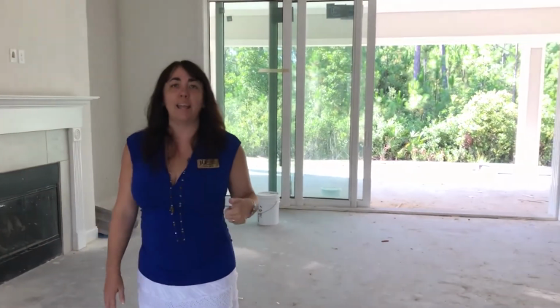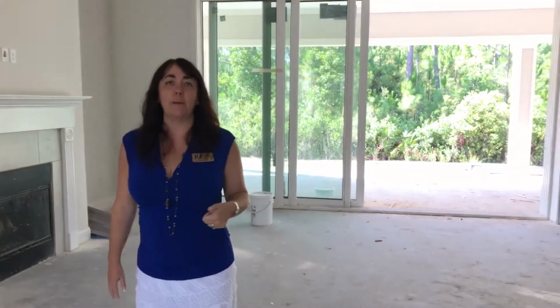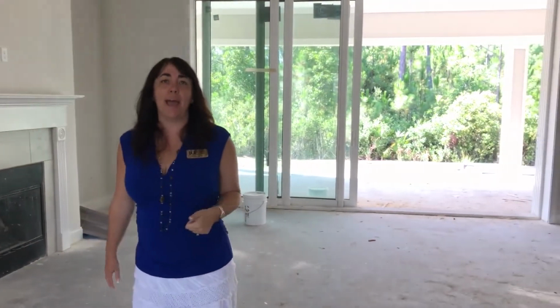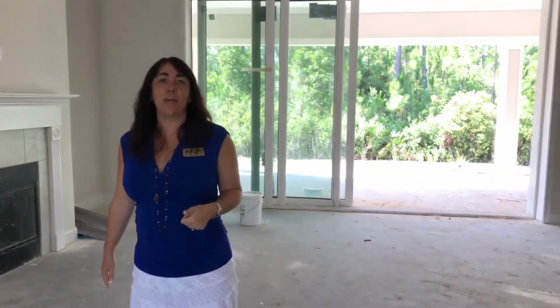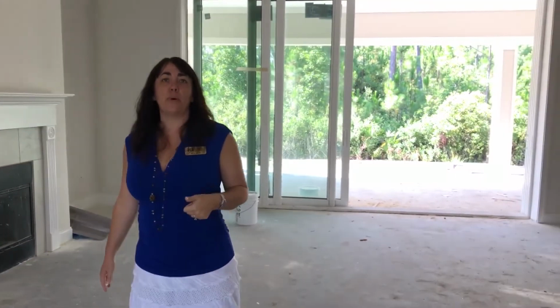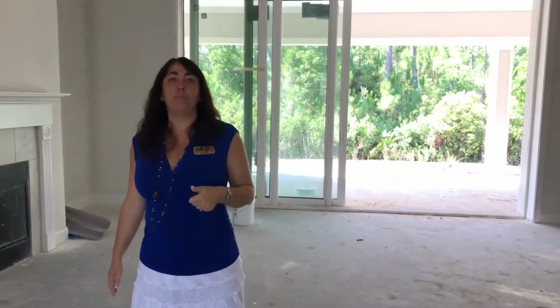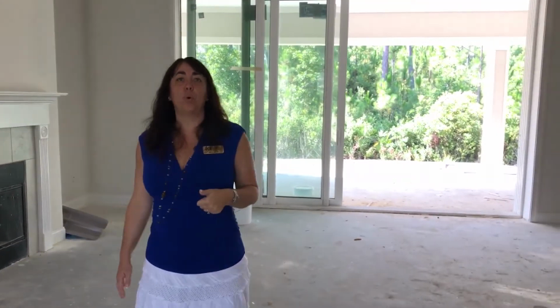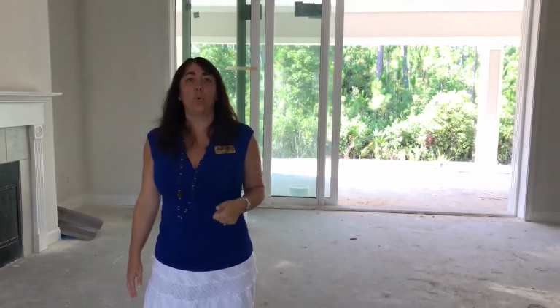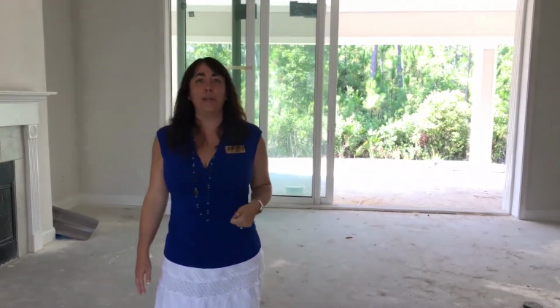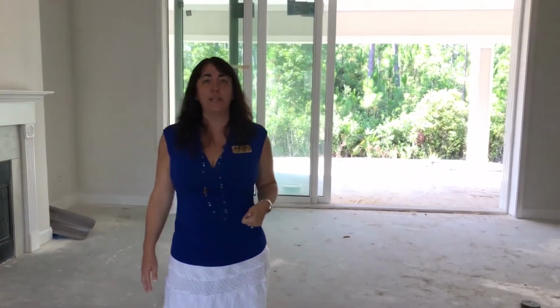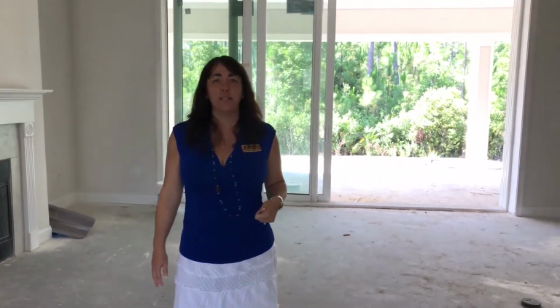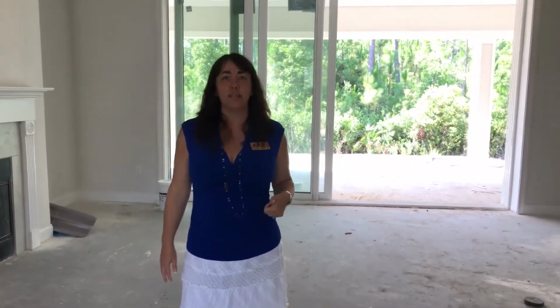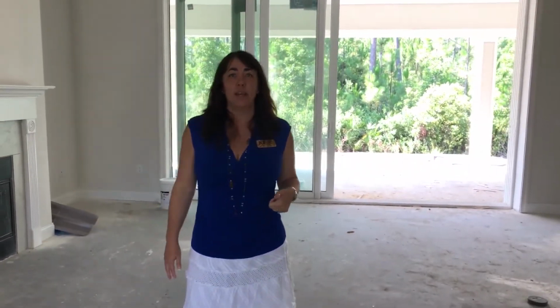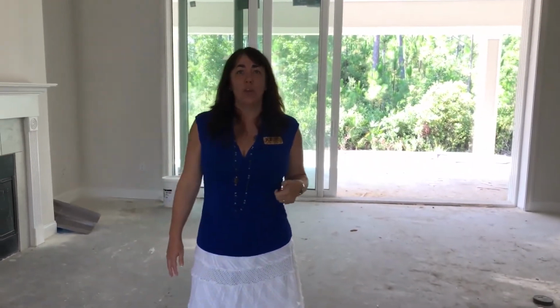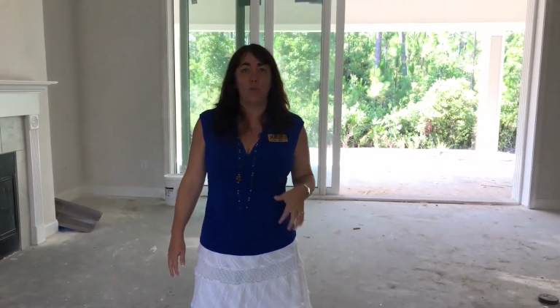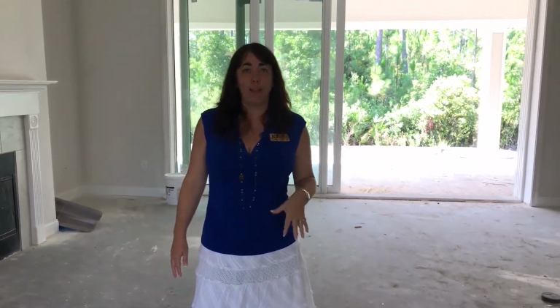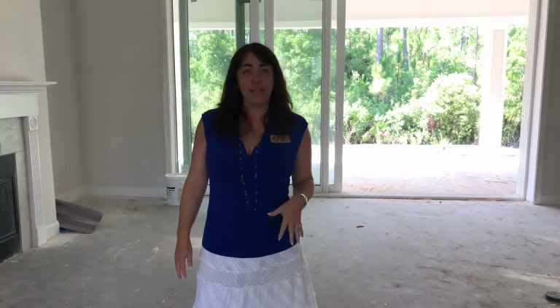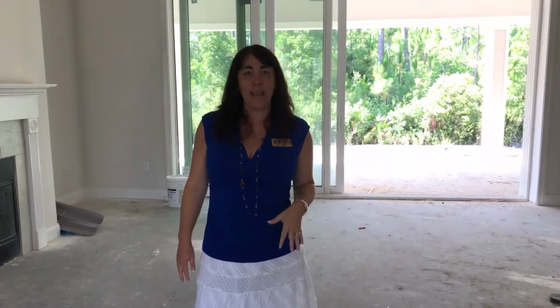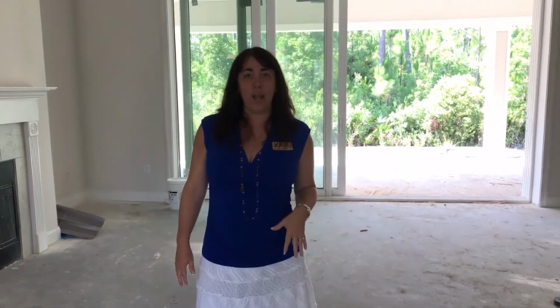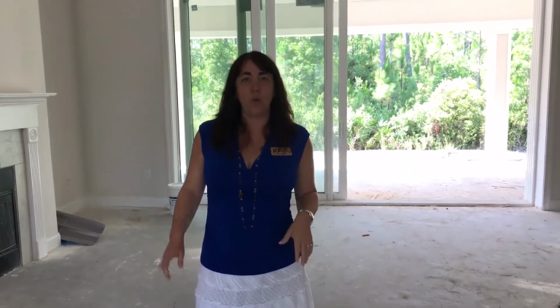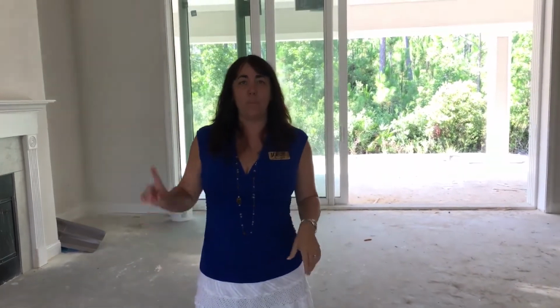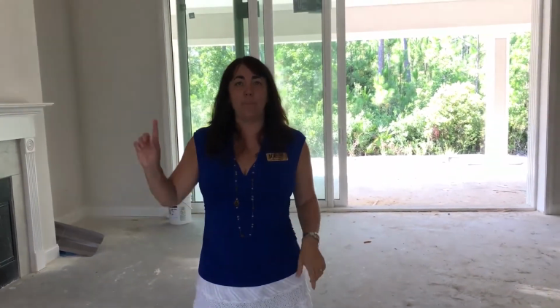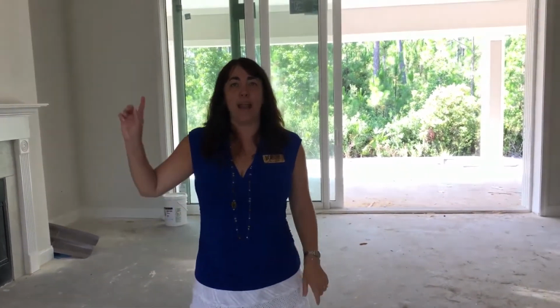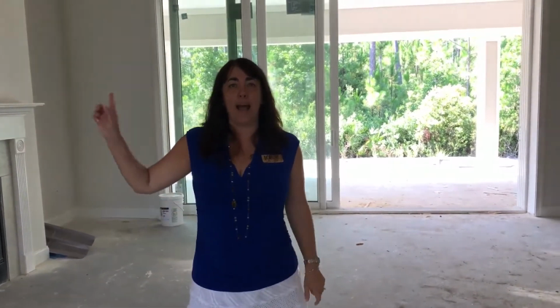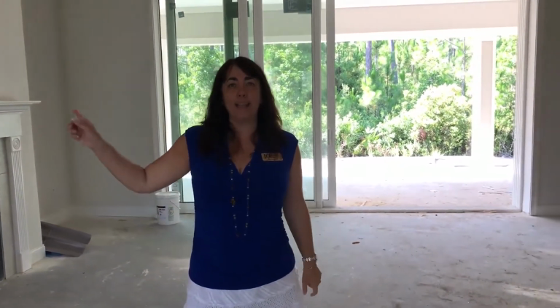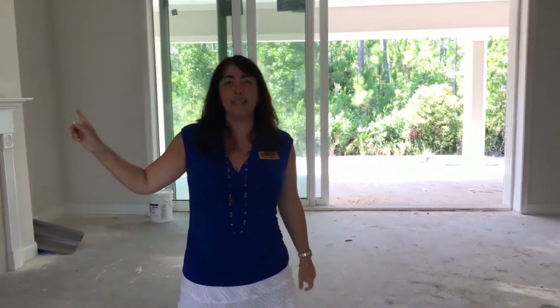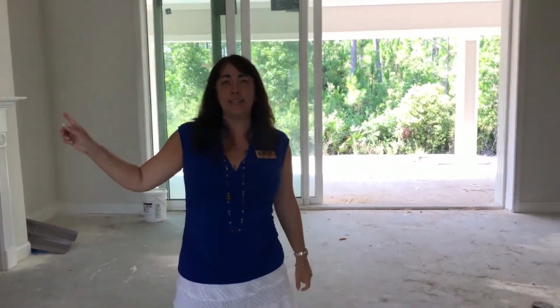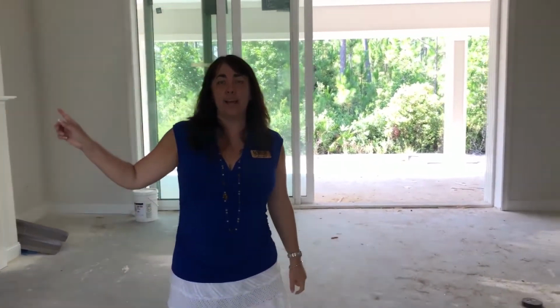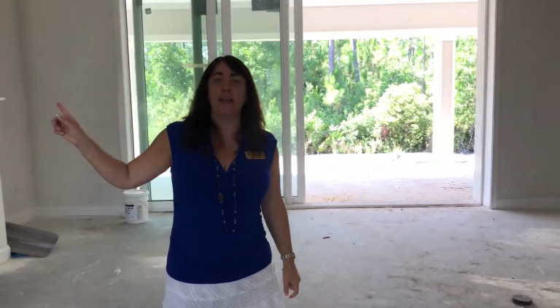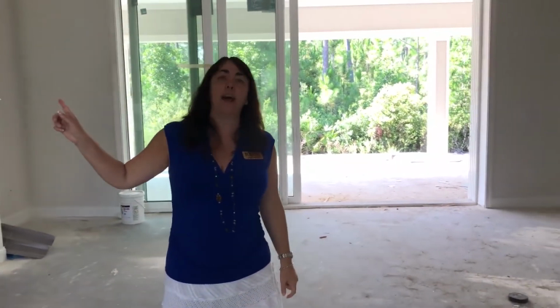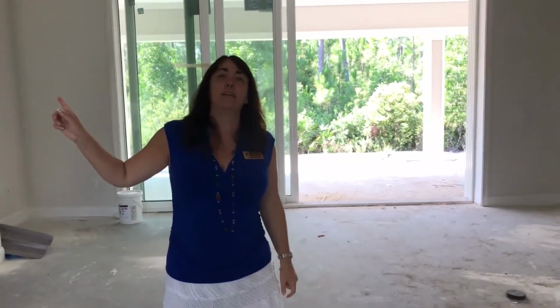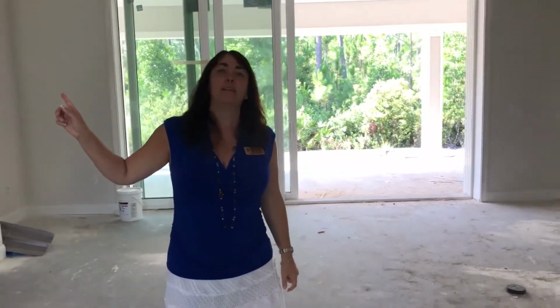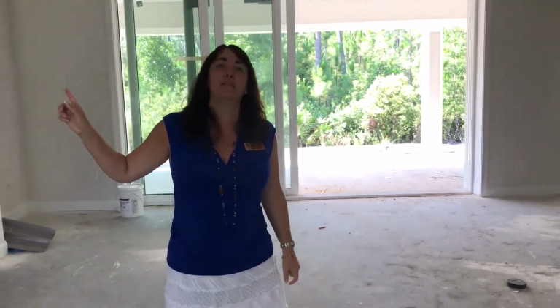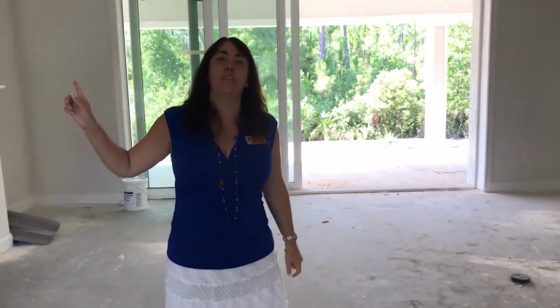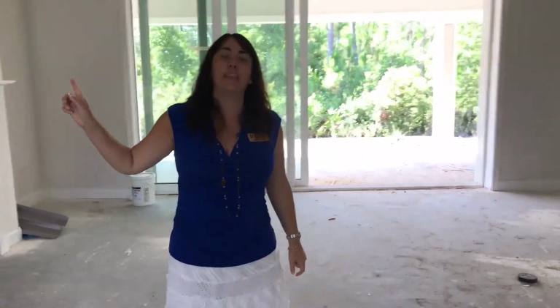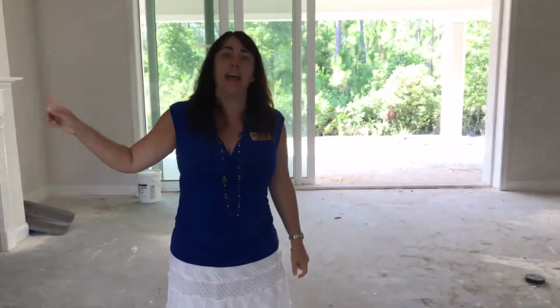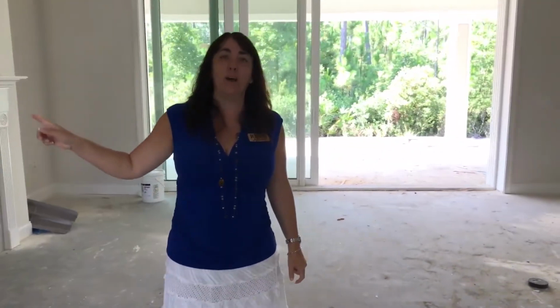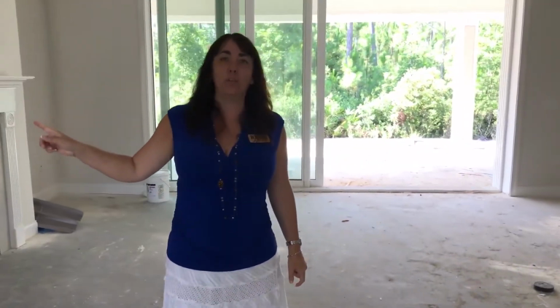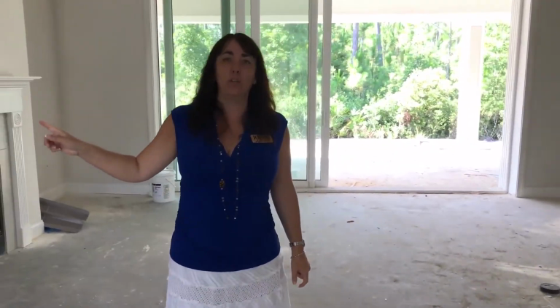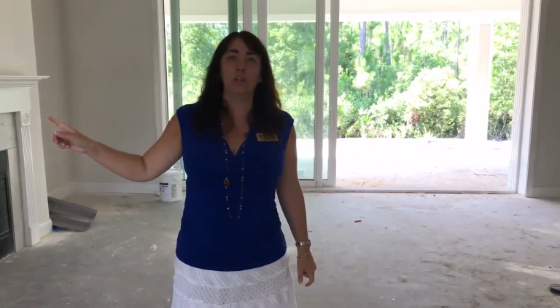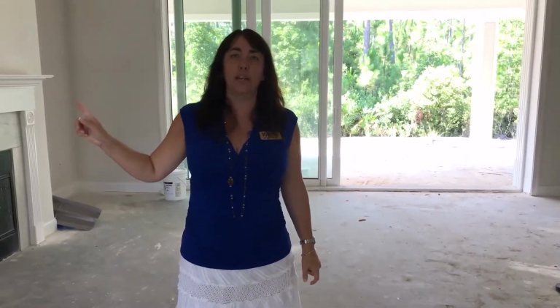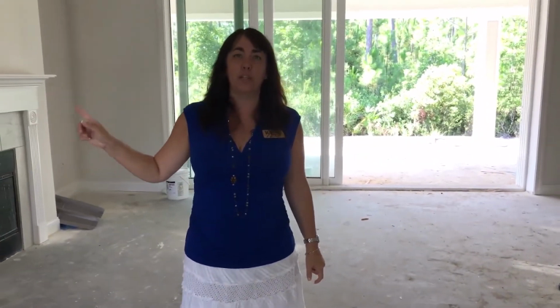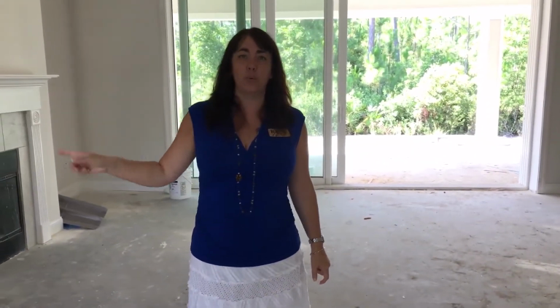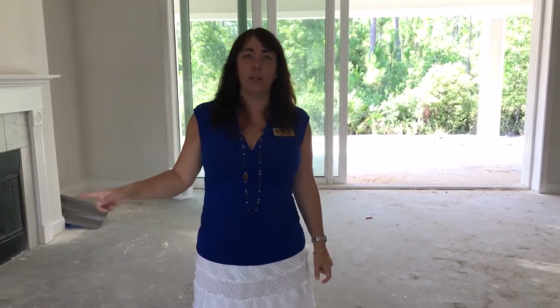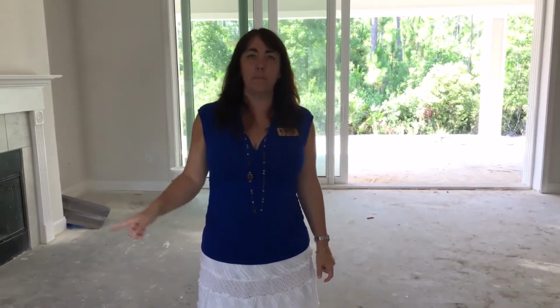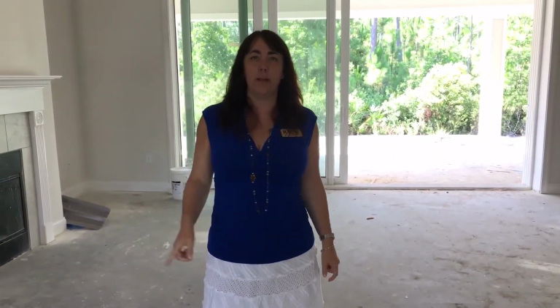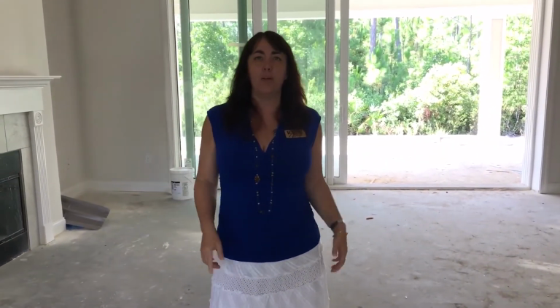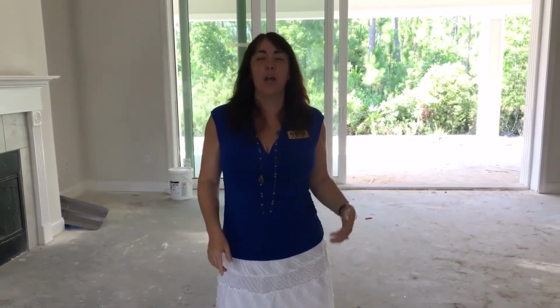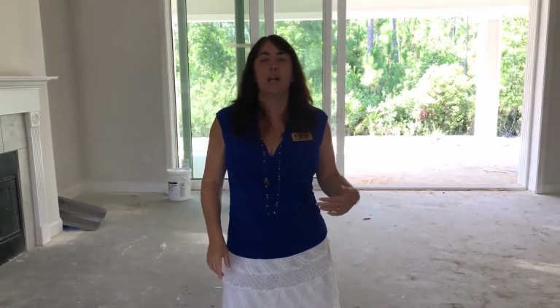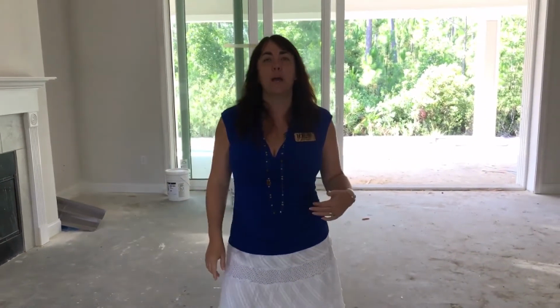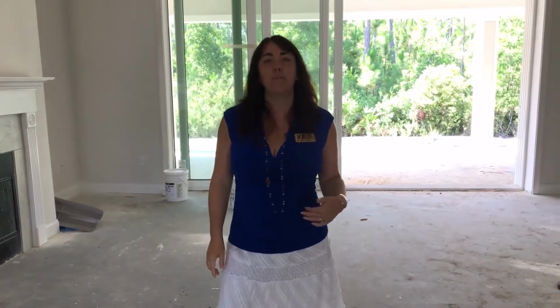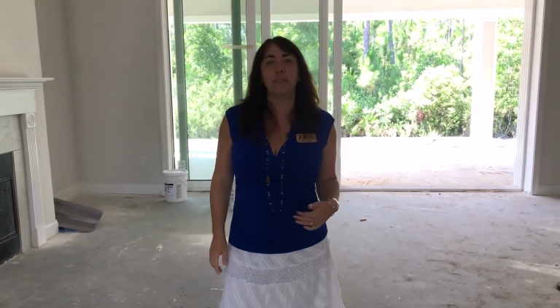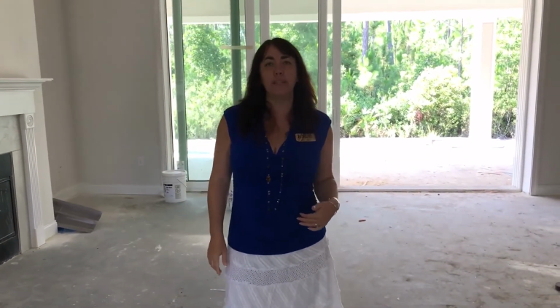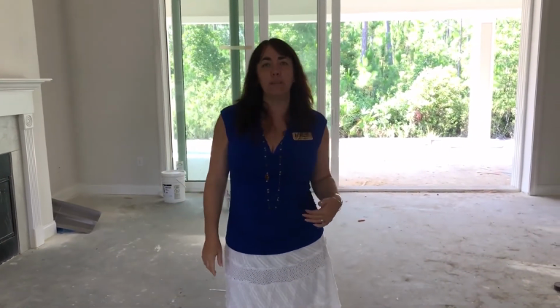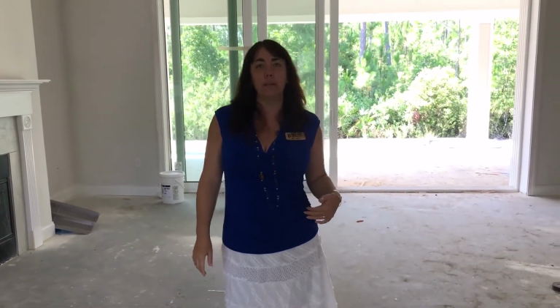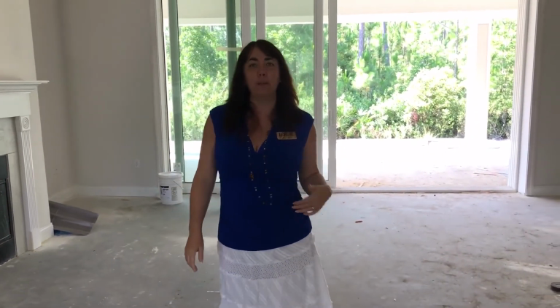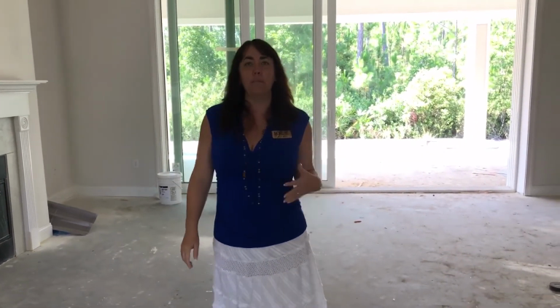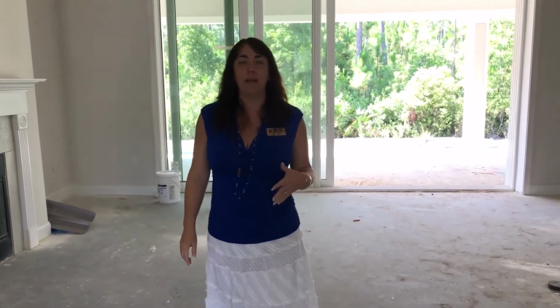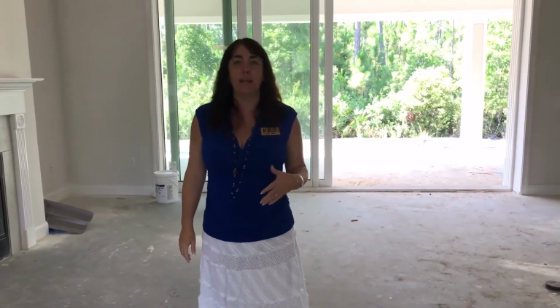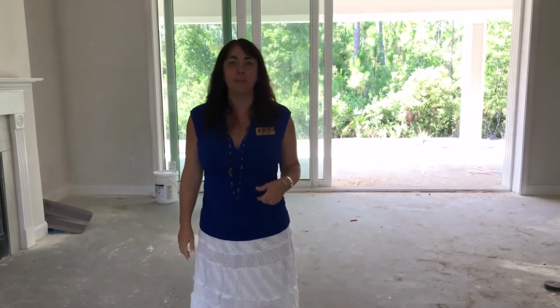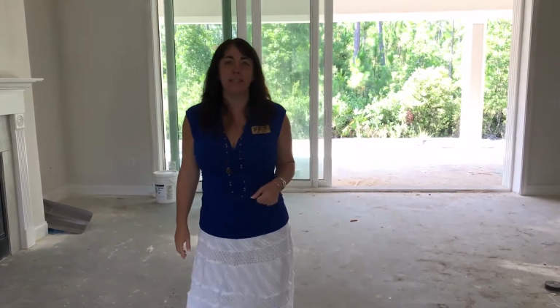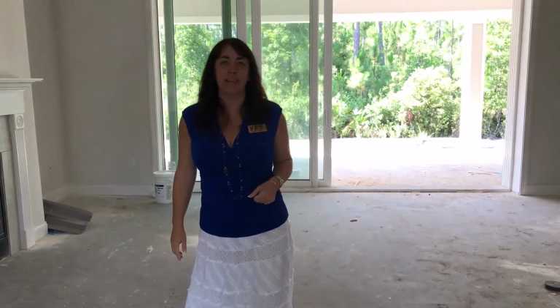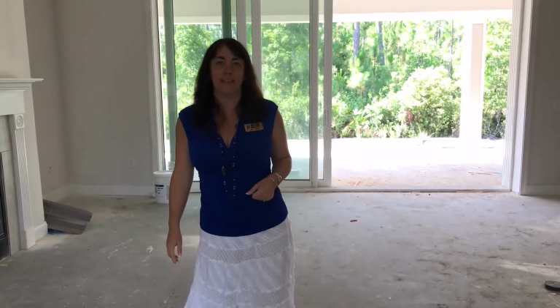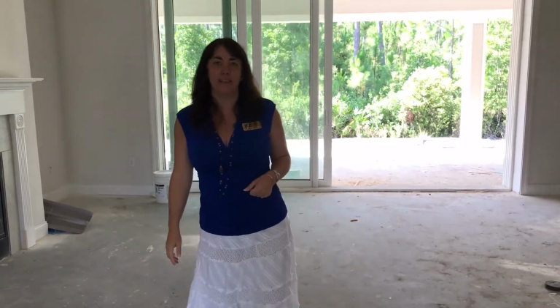I am at The Point right now, but I sell out of the Outlook at 20 Mile. Come visit me. My name is Kelly.